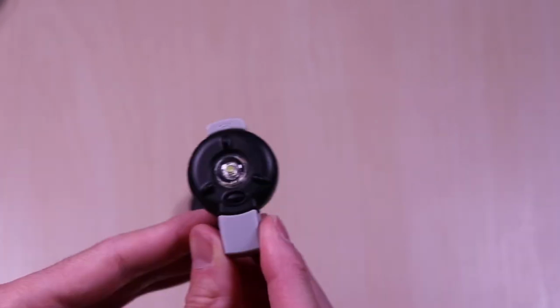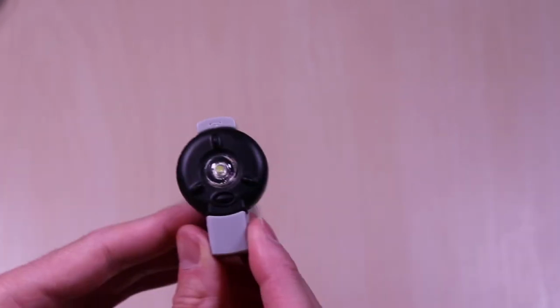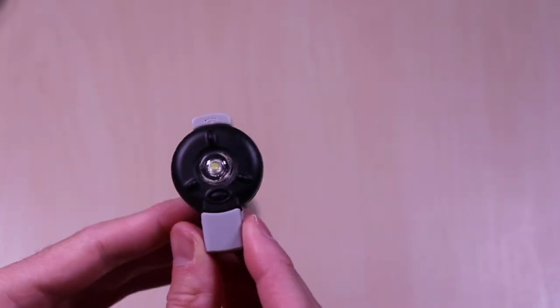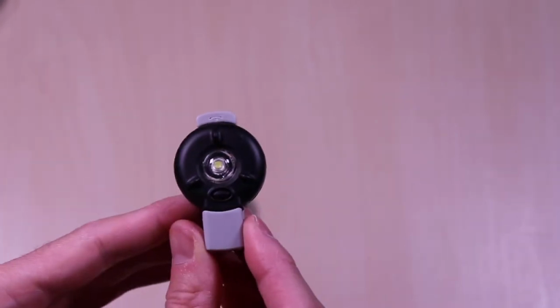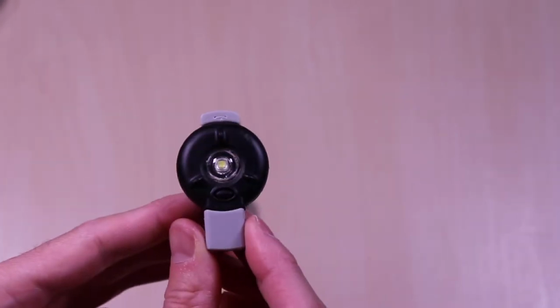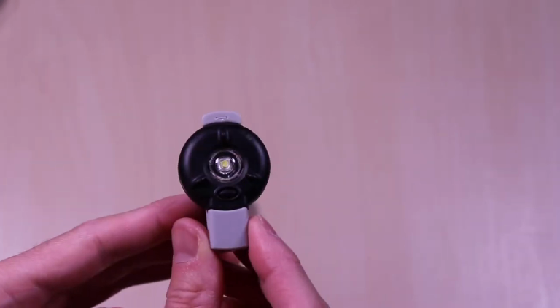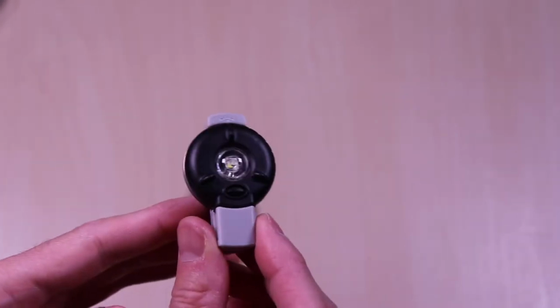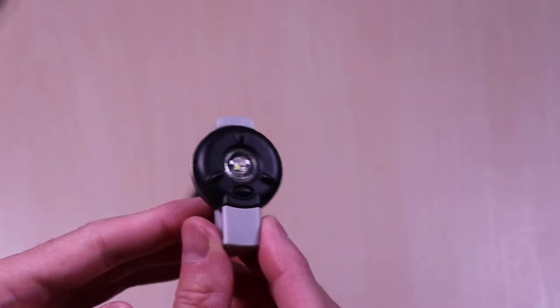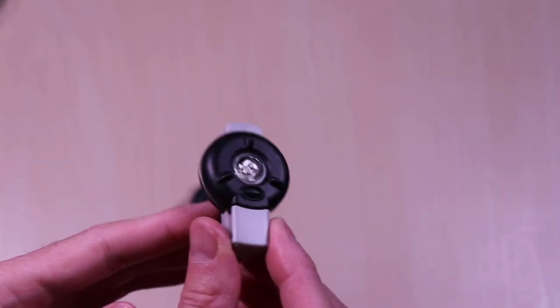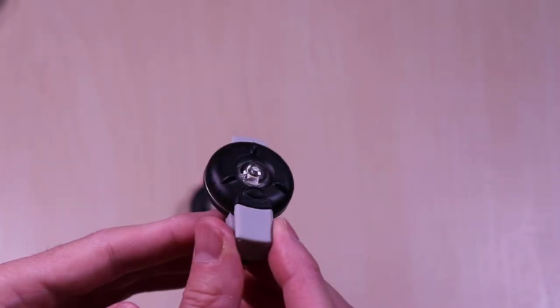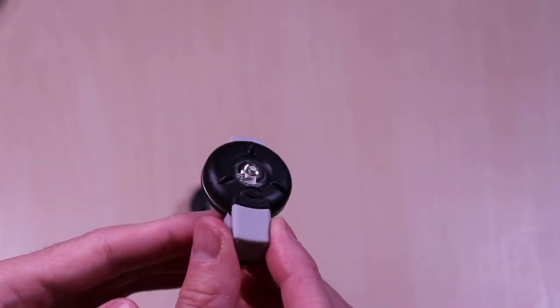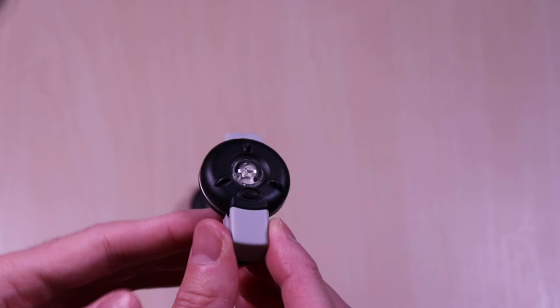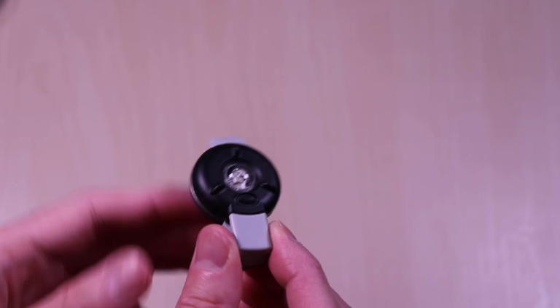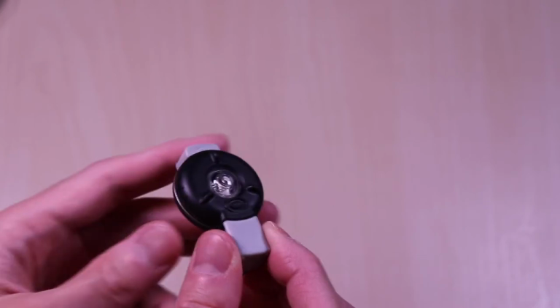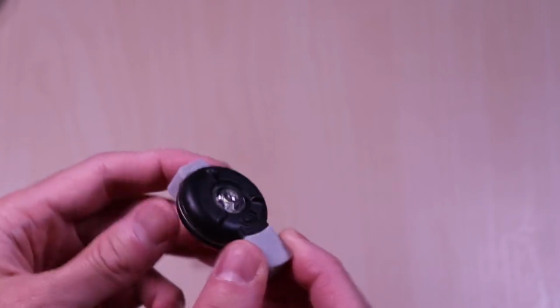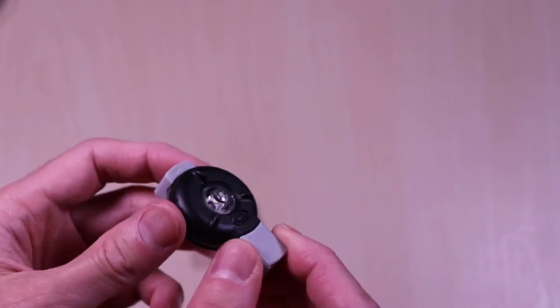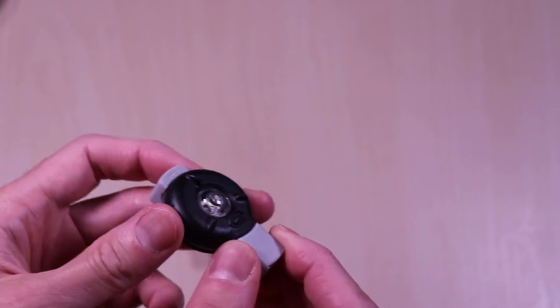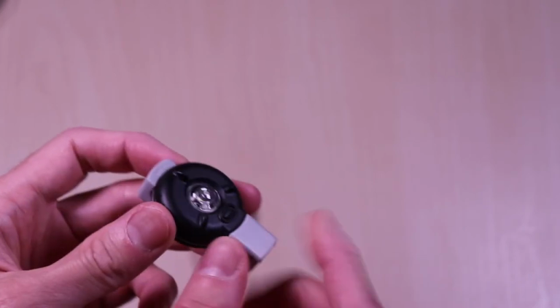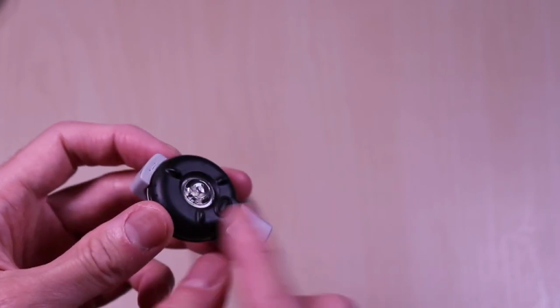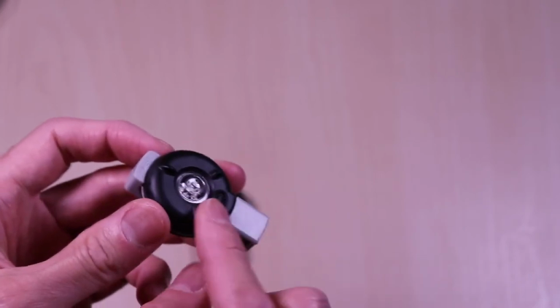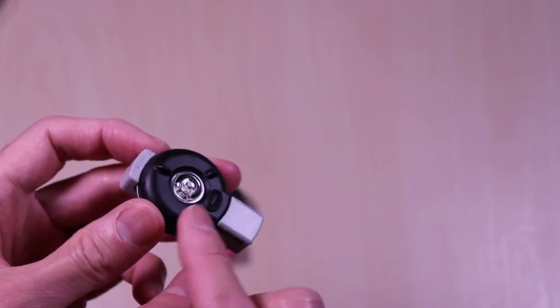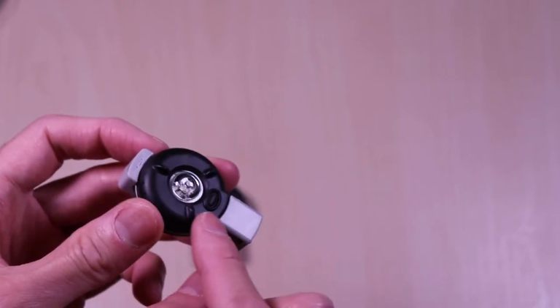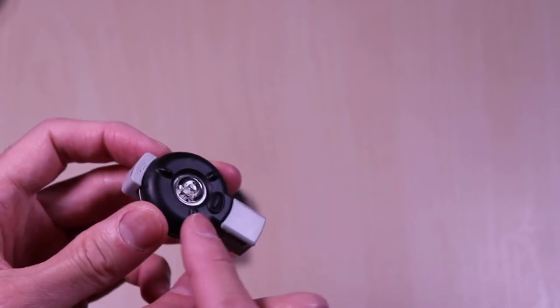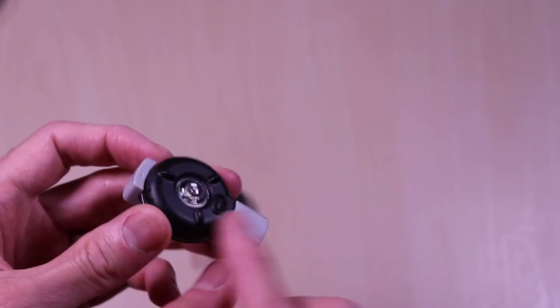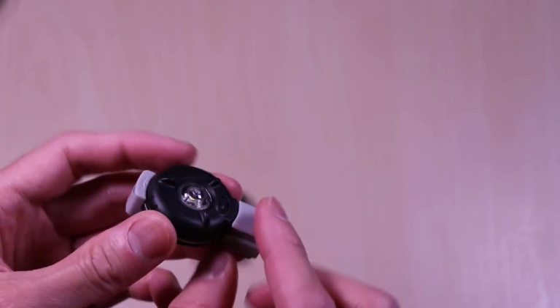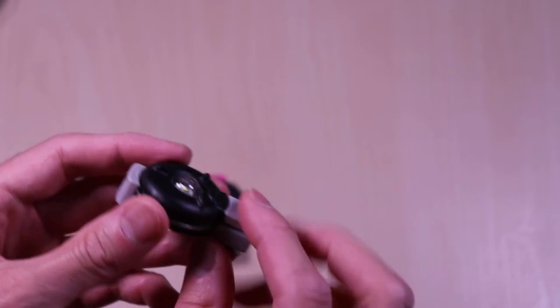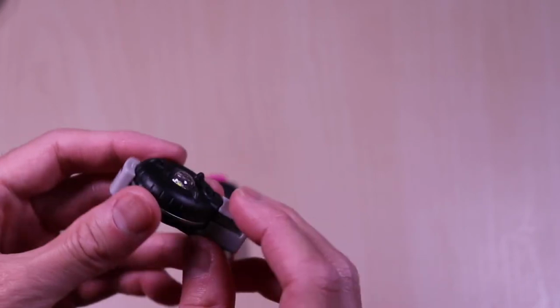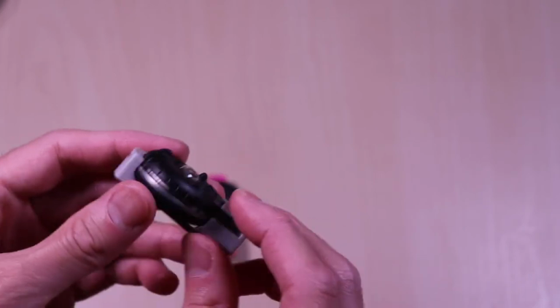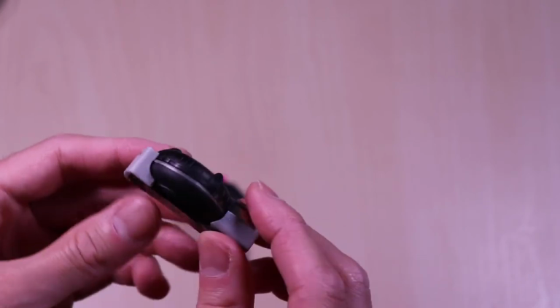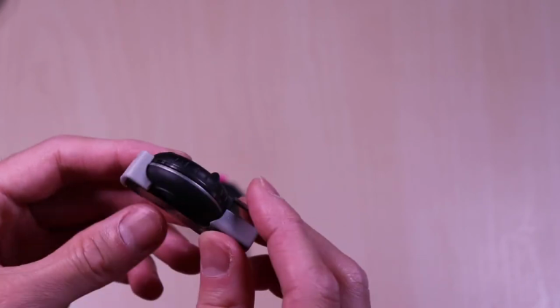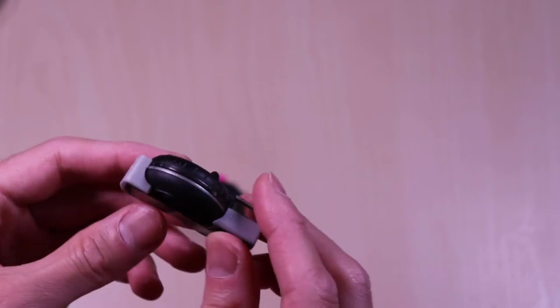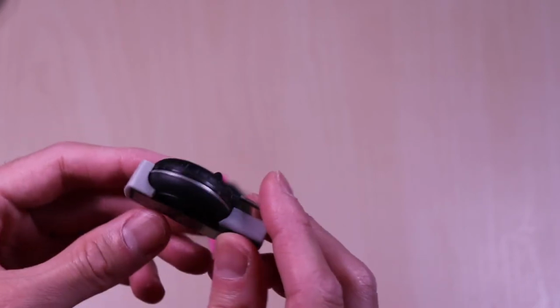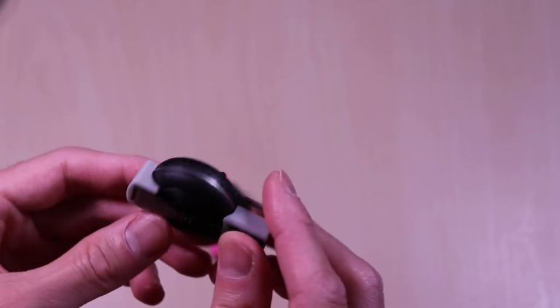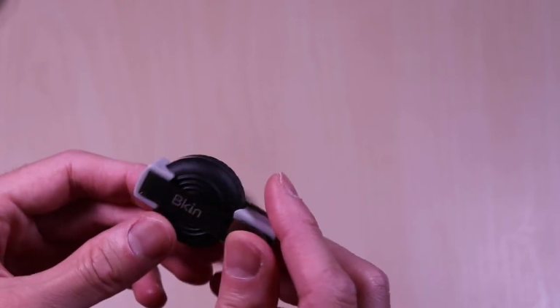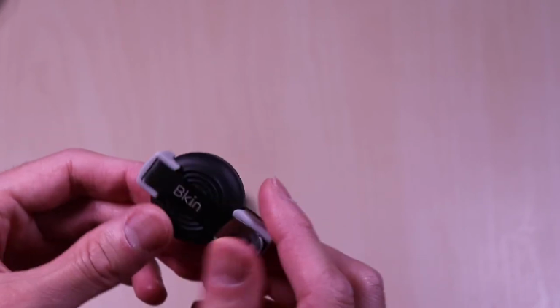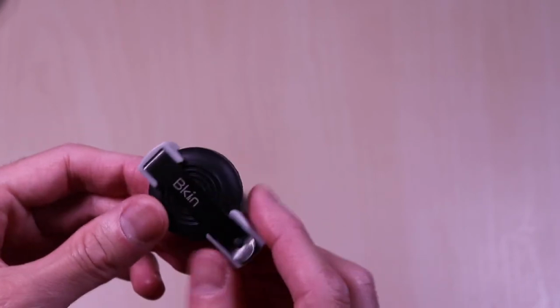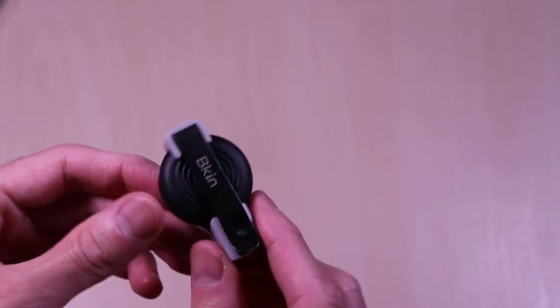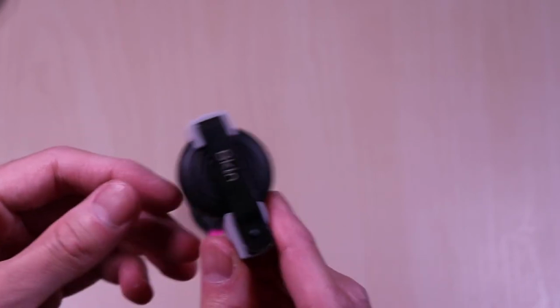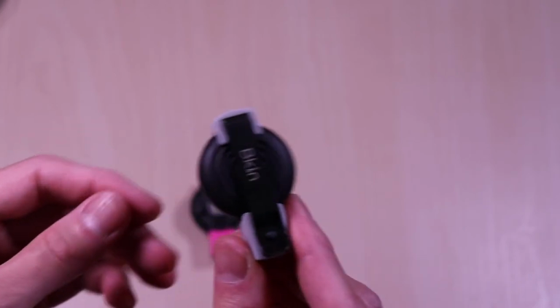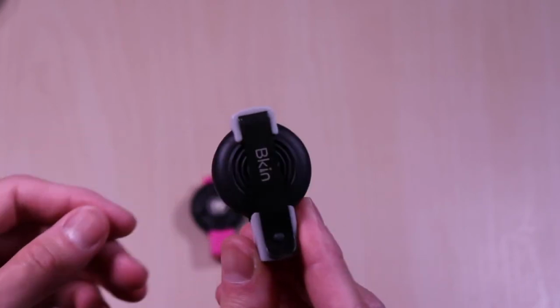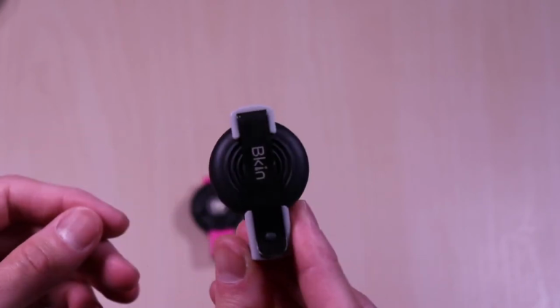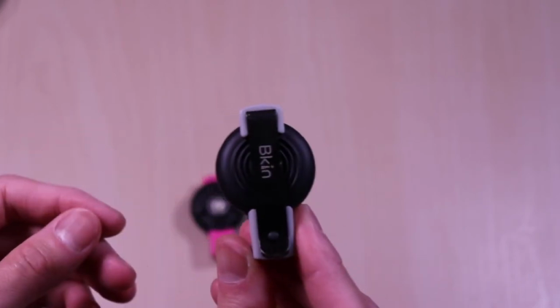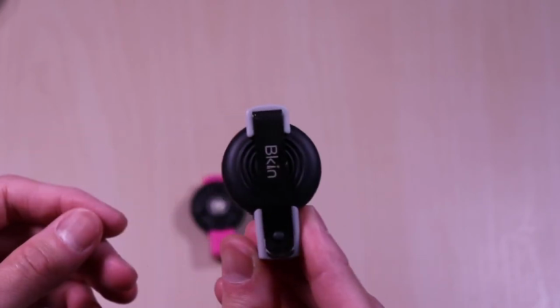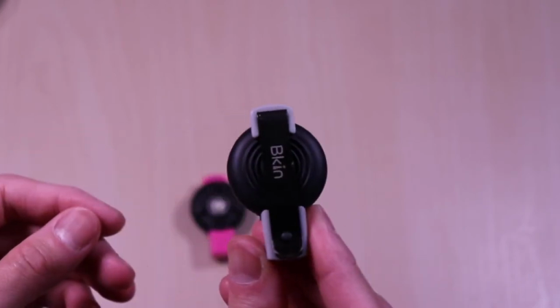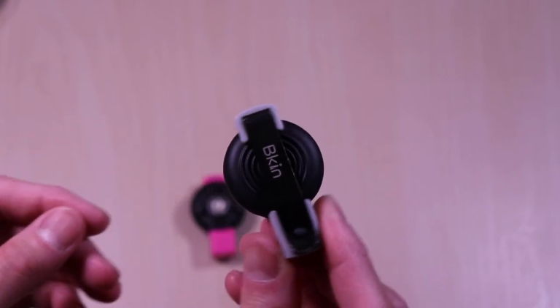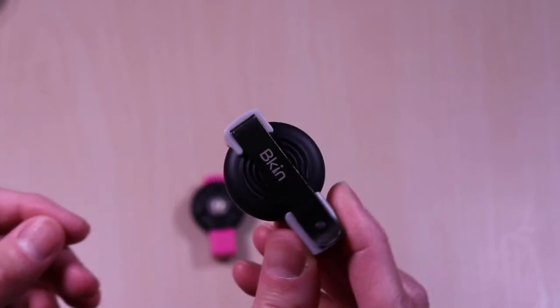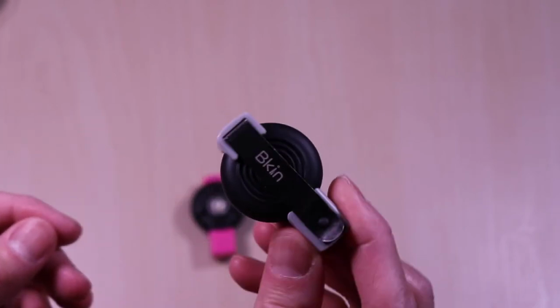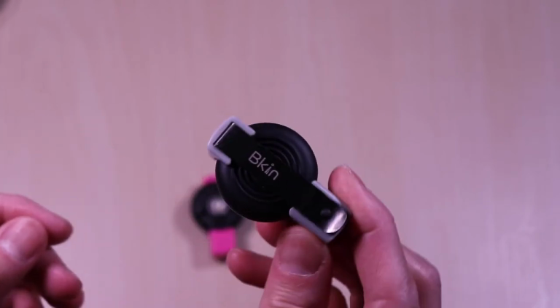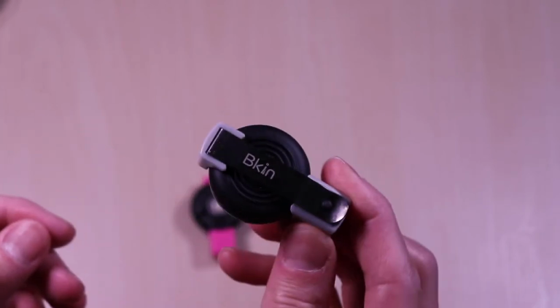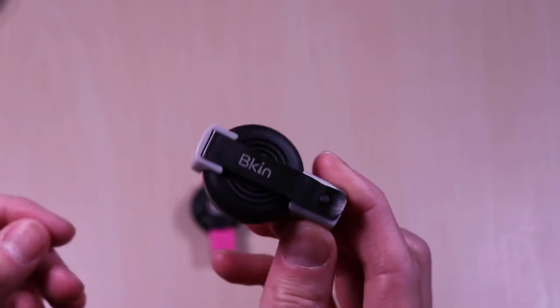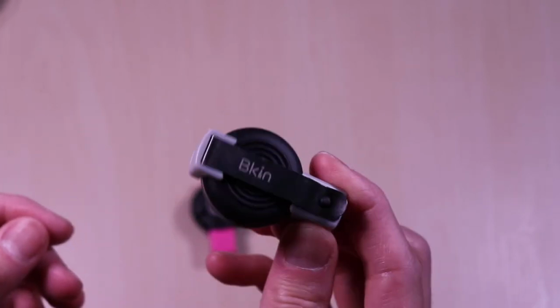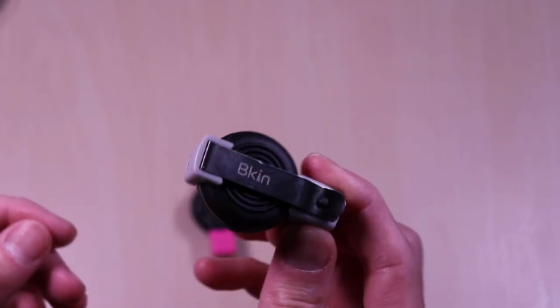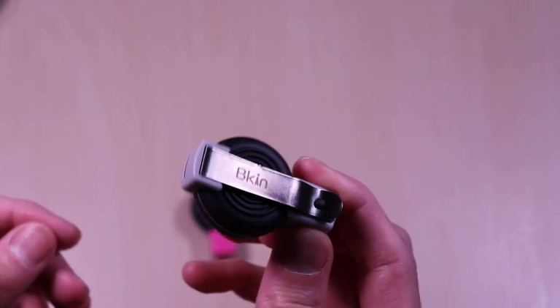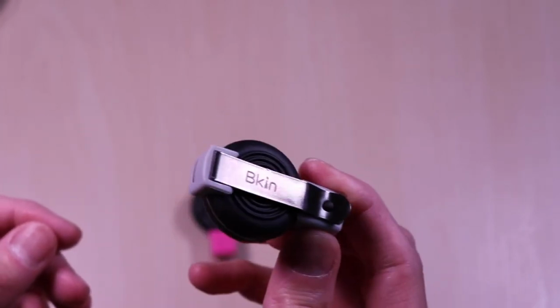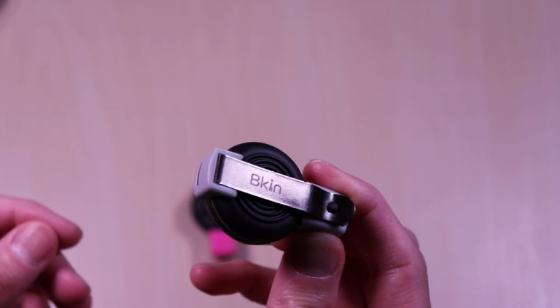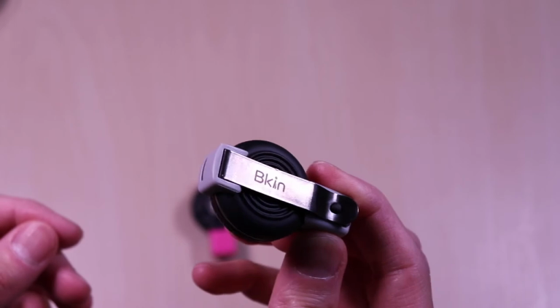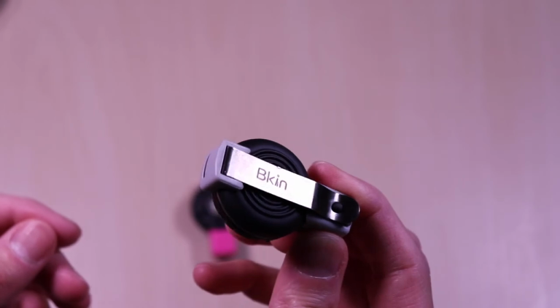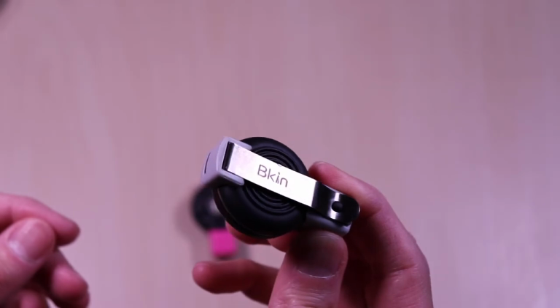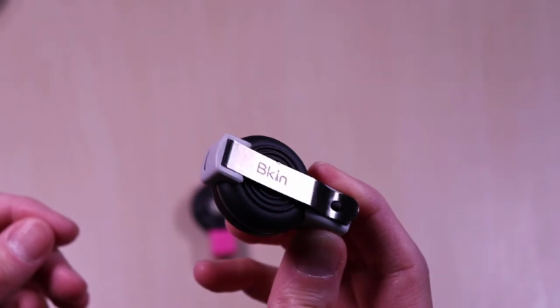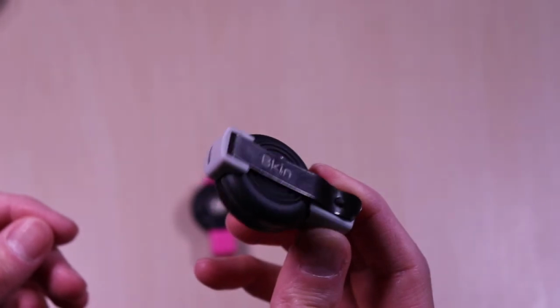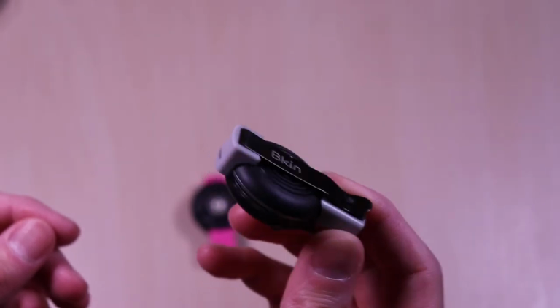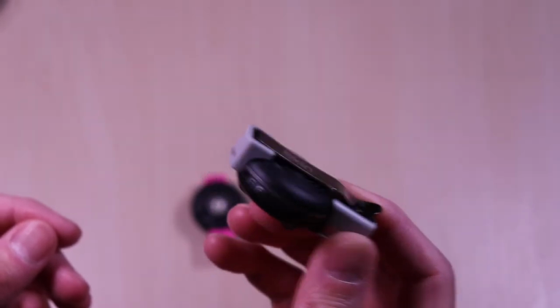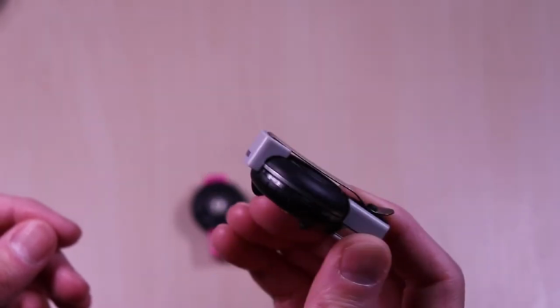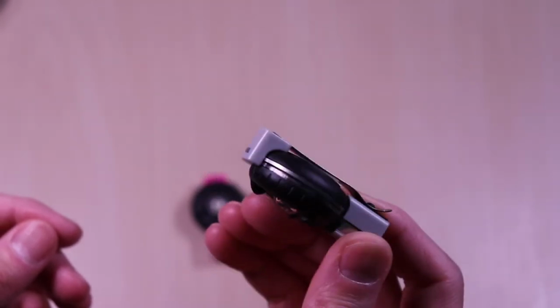And the gray one. Function is the same, only difference is the color. It's very nice and it's well built.